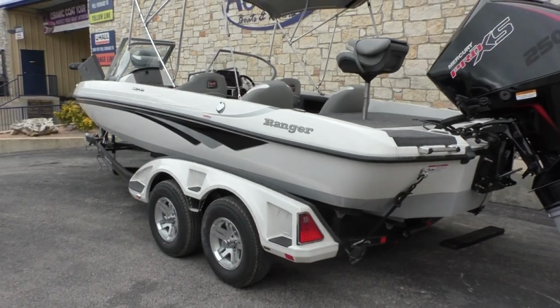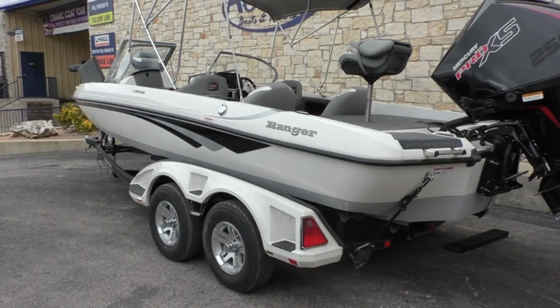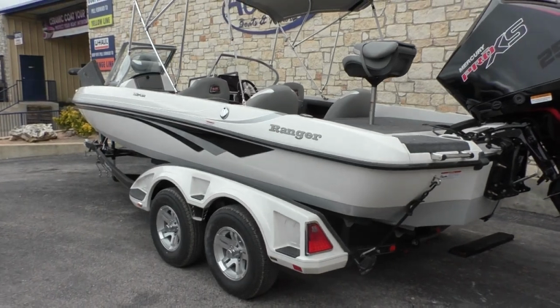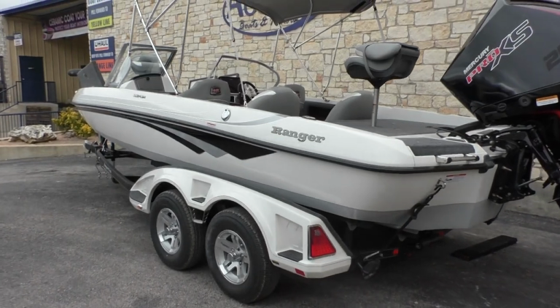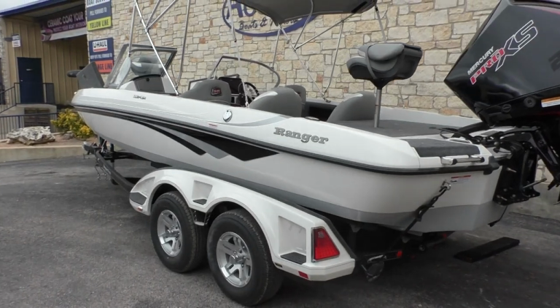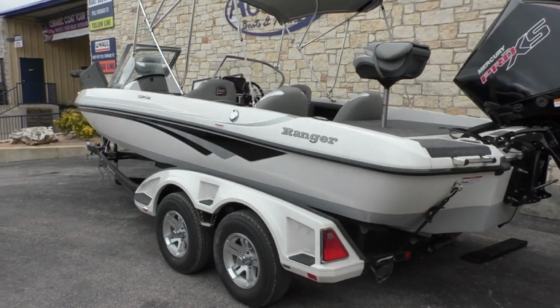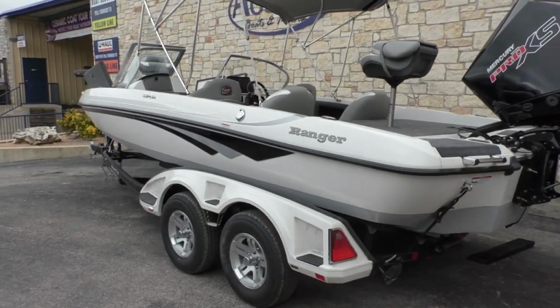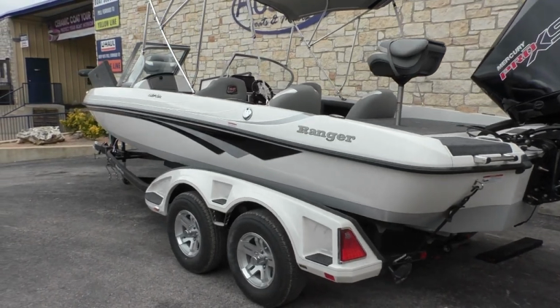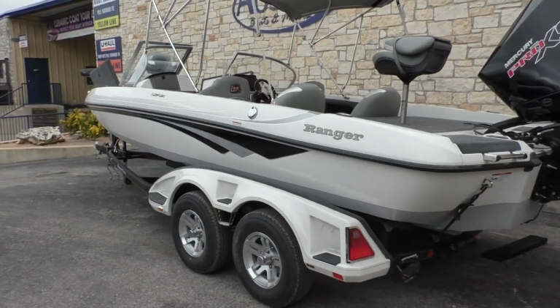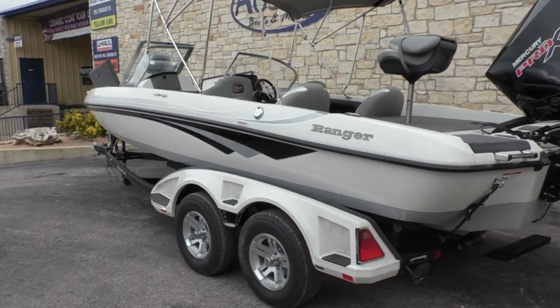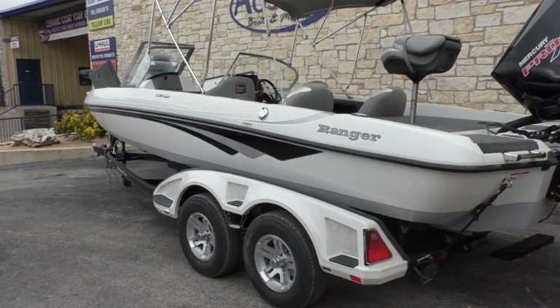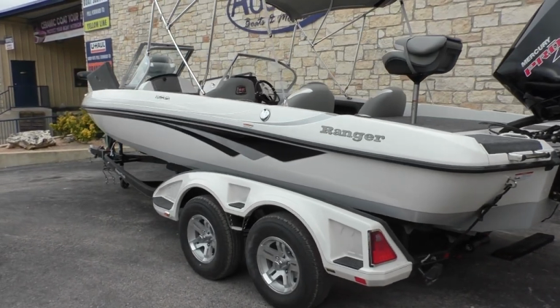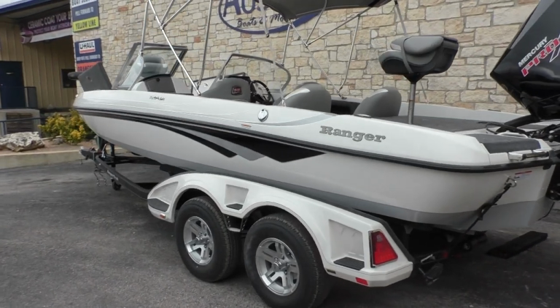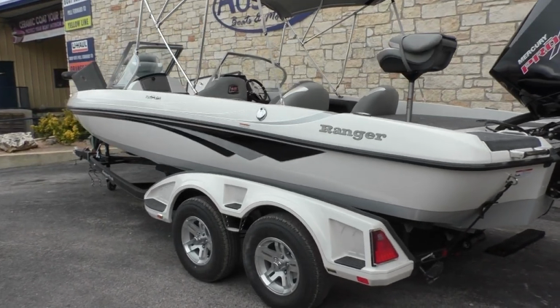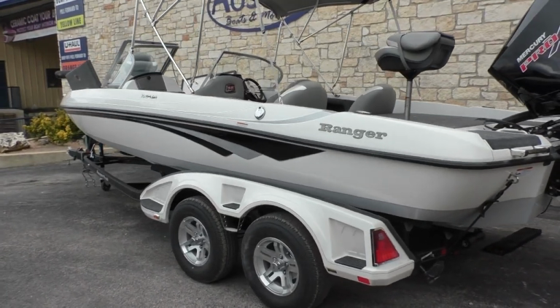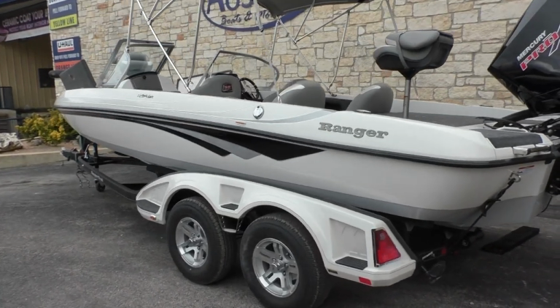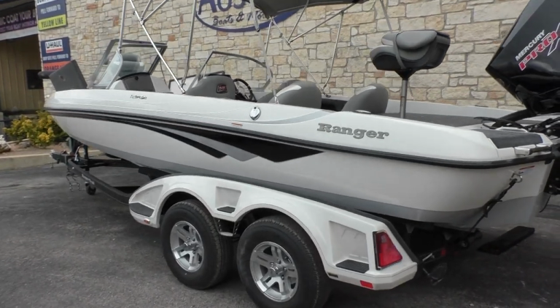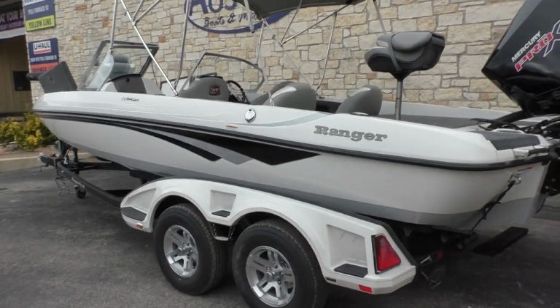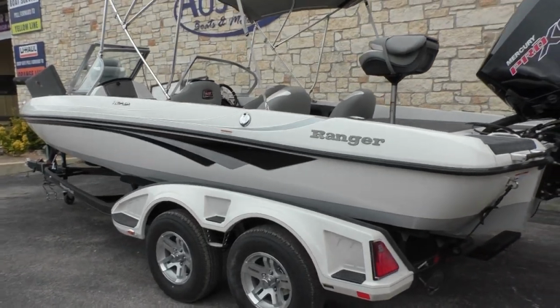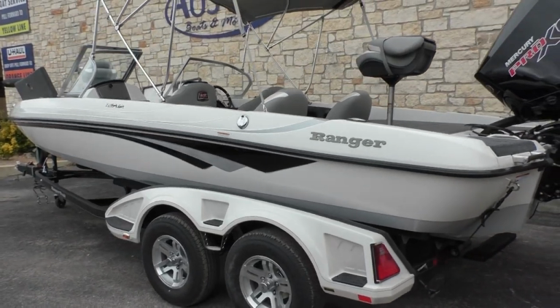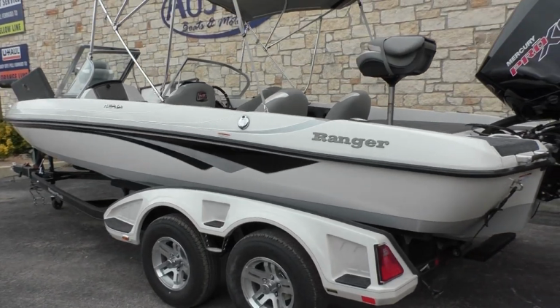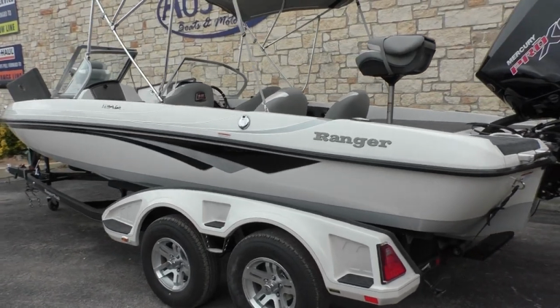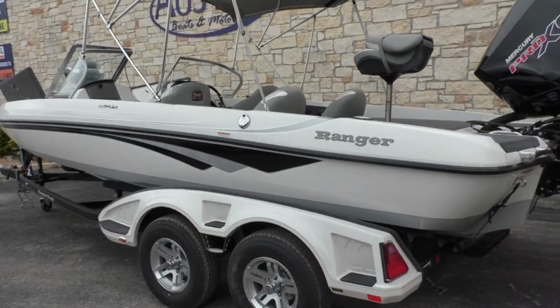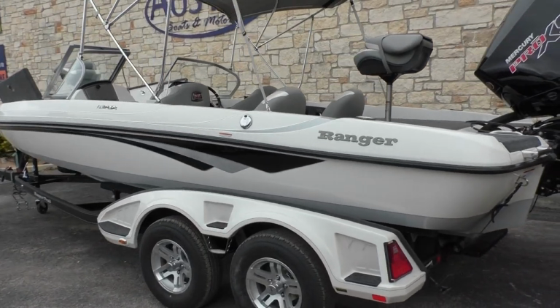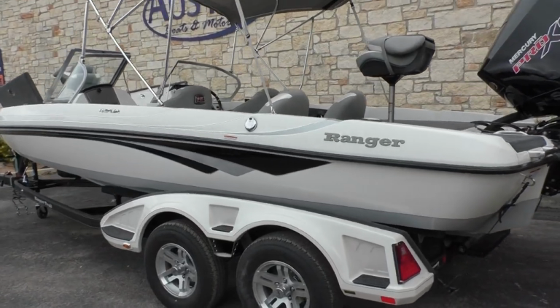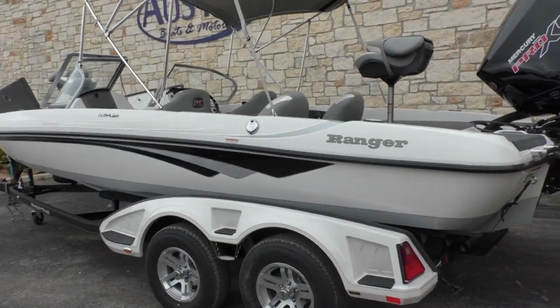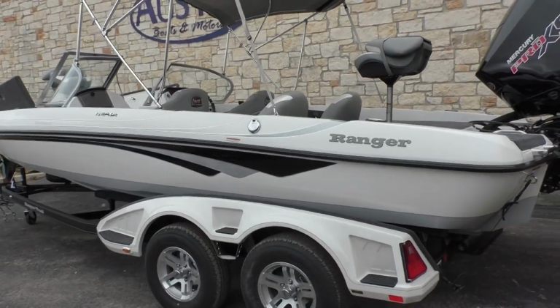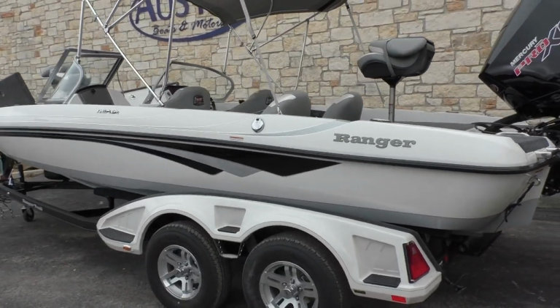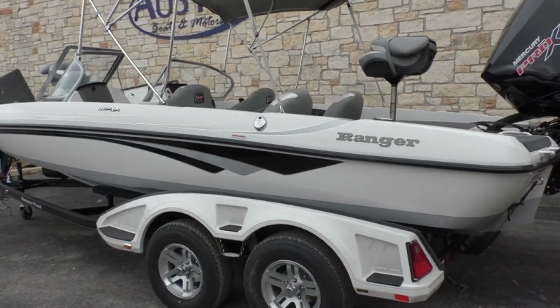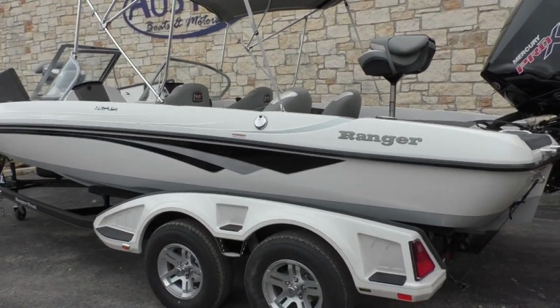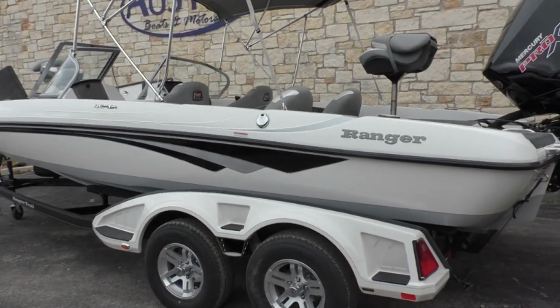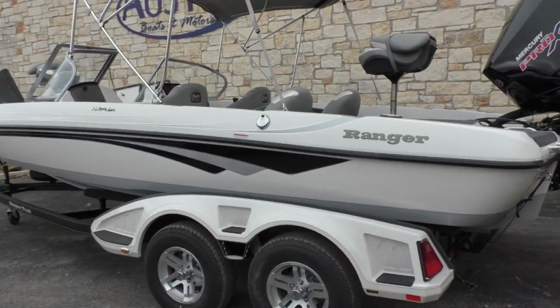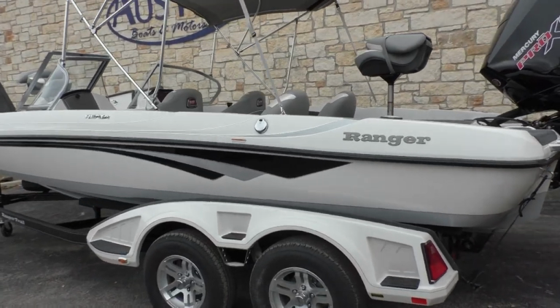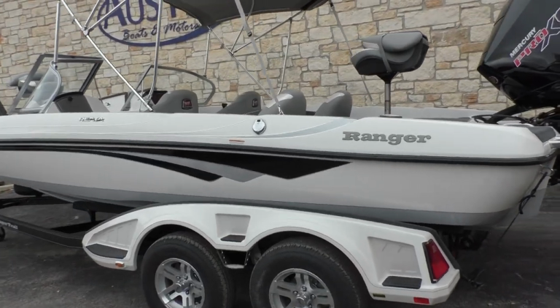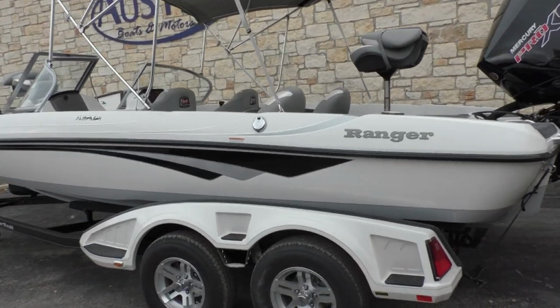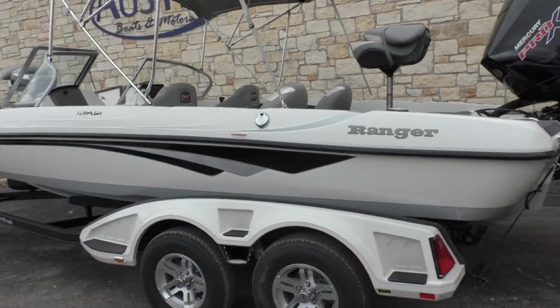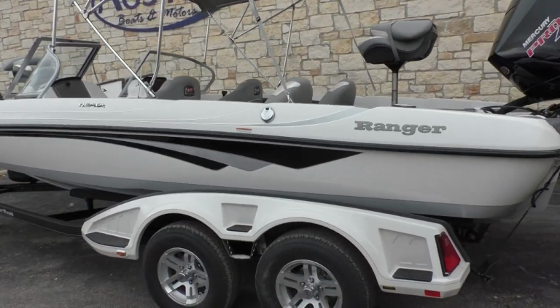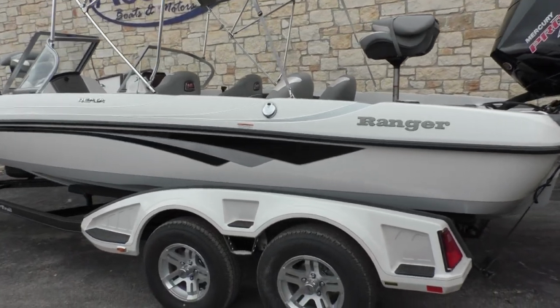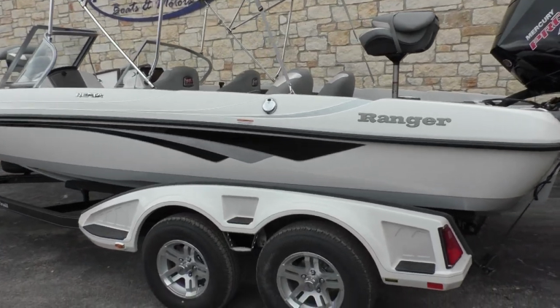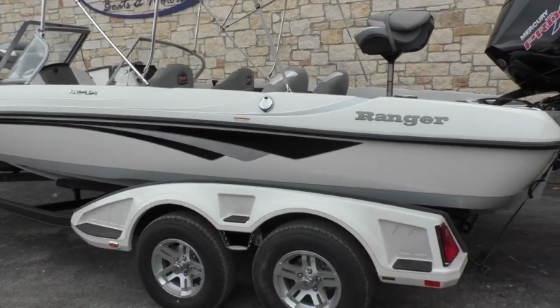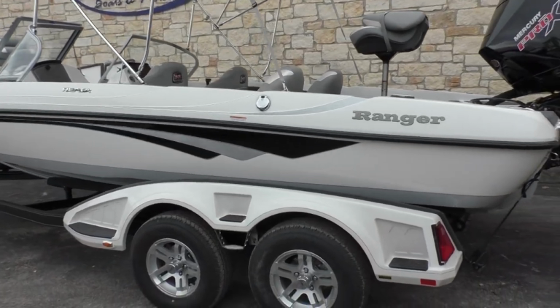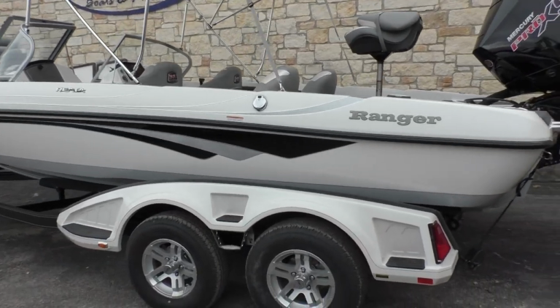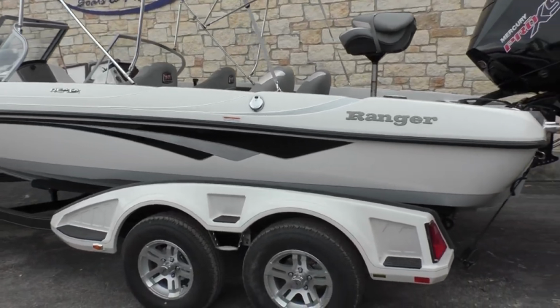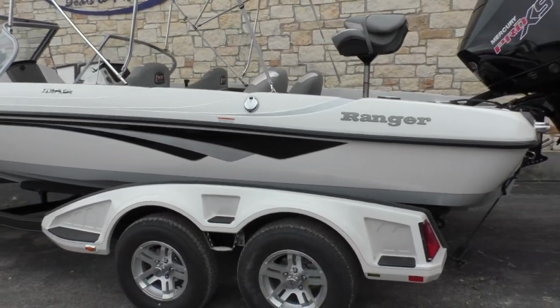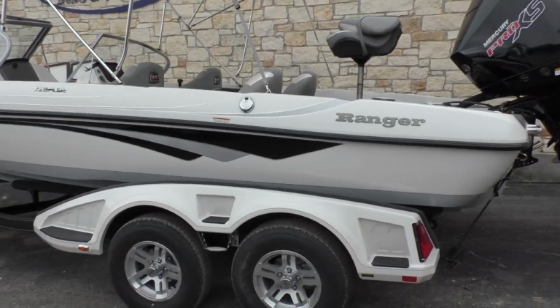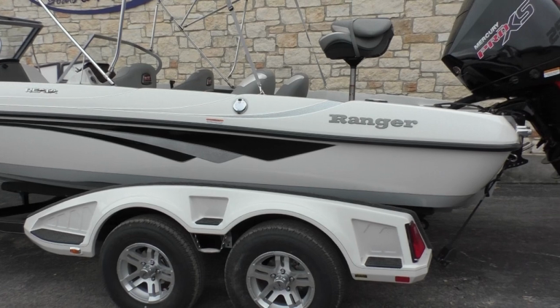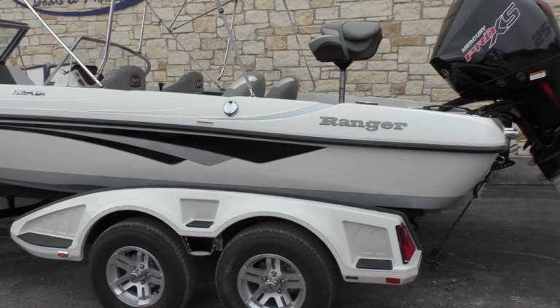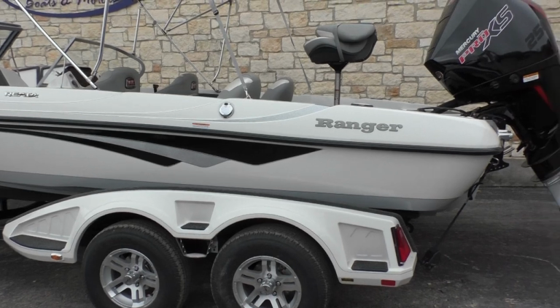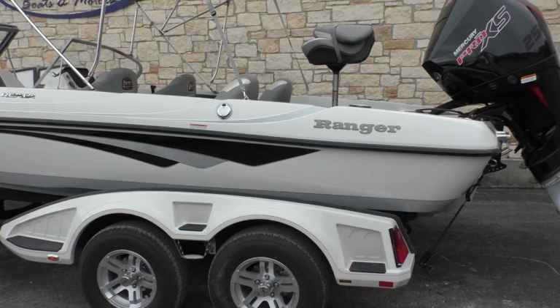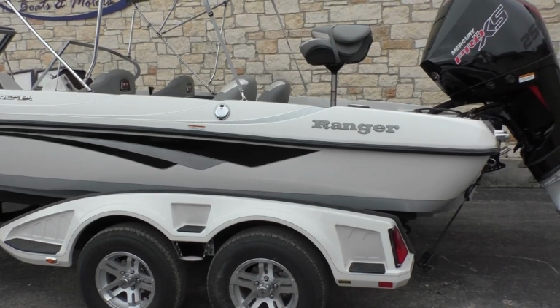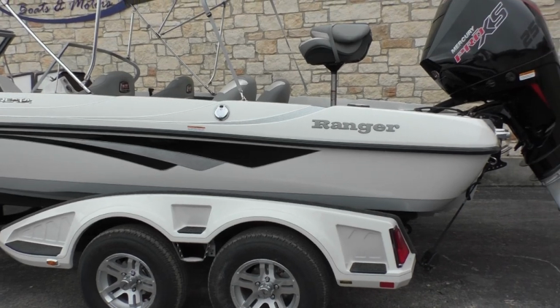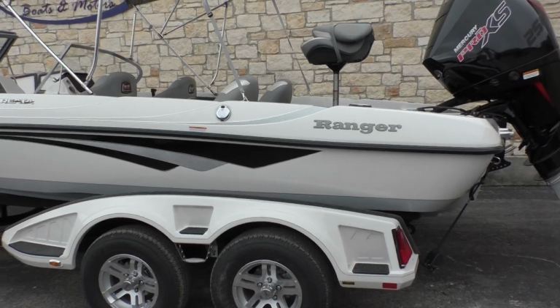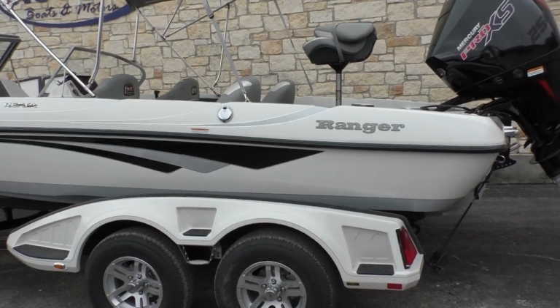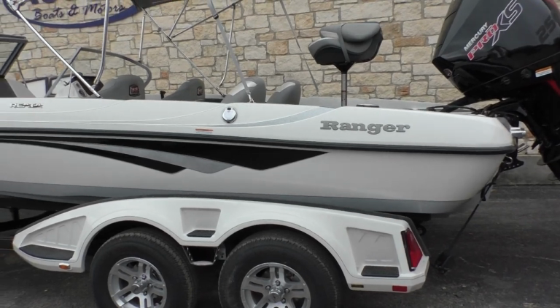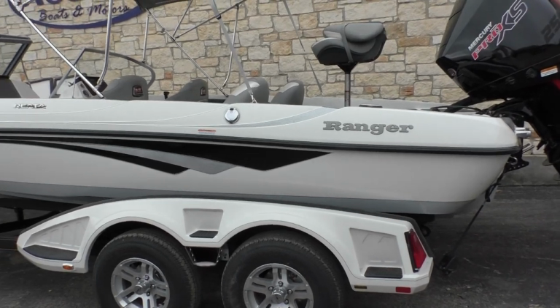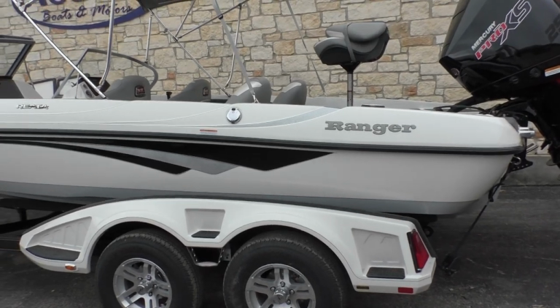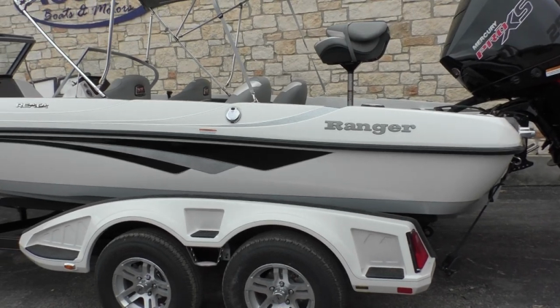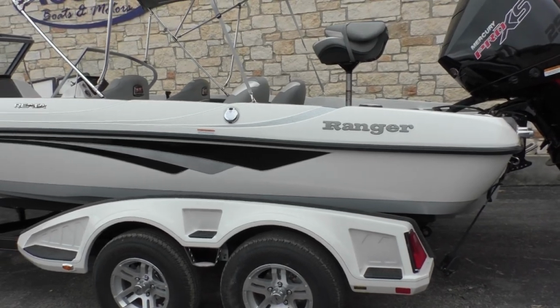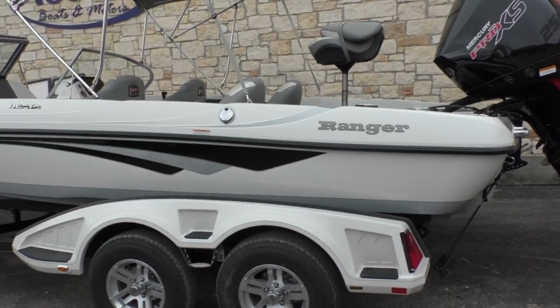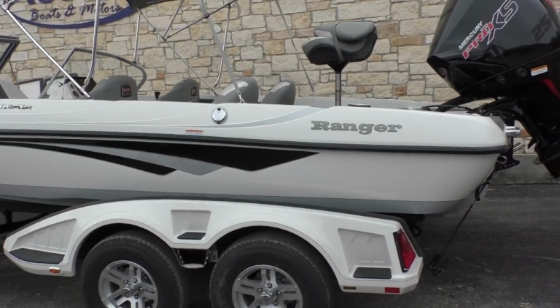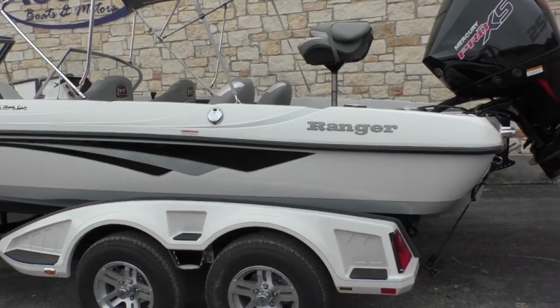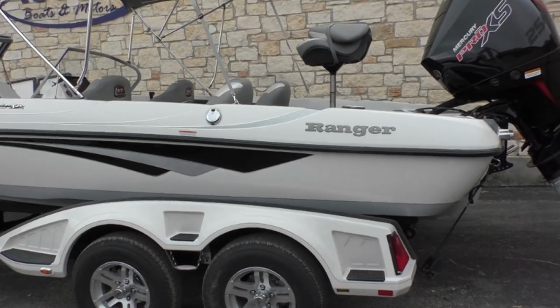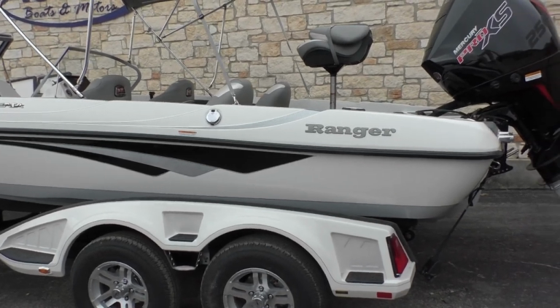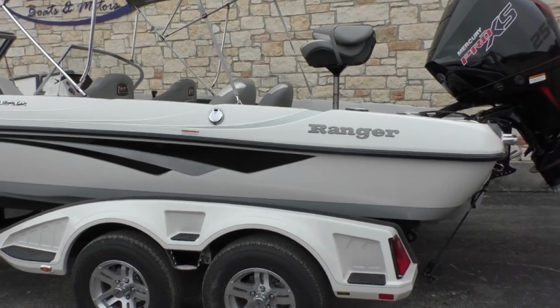Hey guys, Kurt here with Awesome Boats and Motors. Today I'm going to do a short walkthrough on this Riatta Ranger 212 LS.